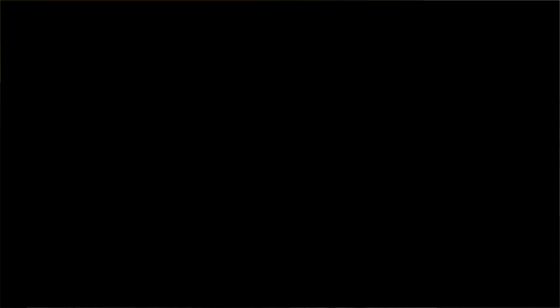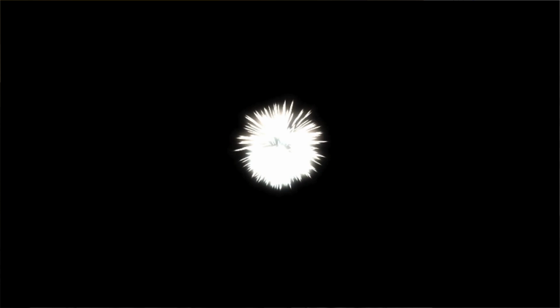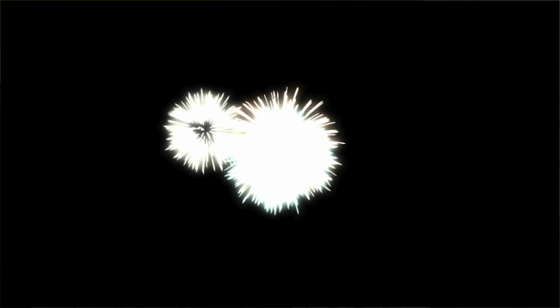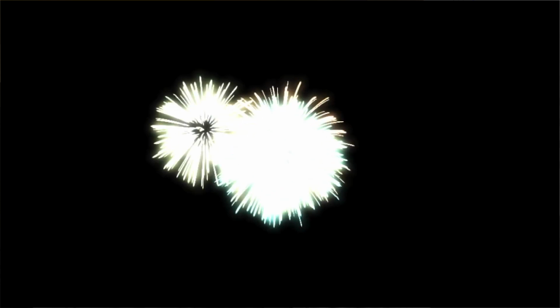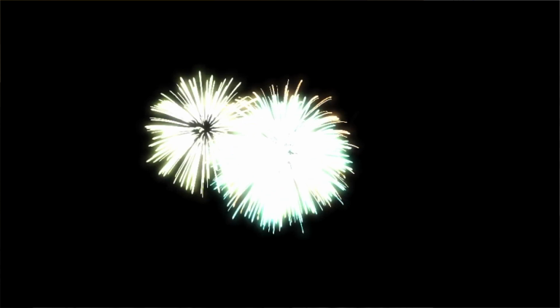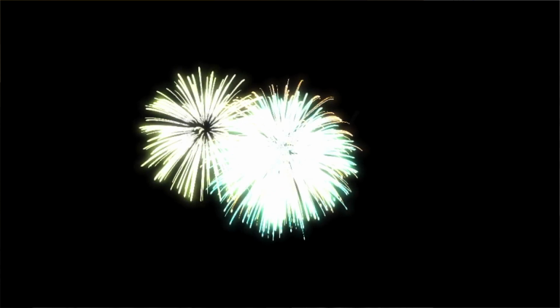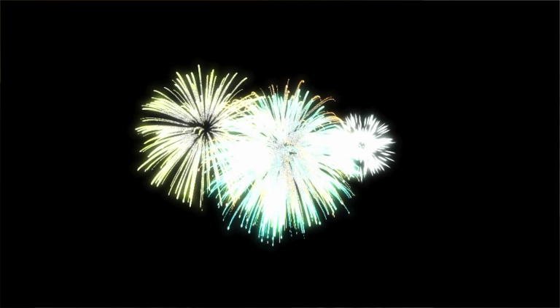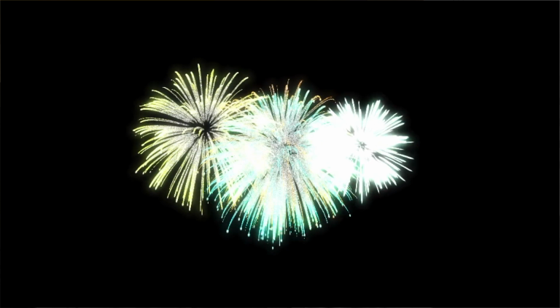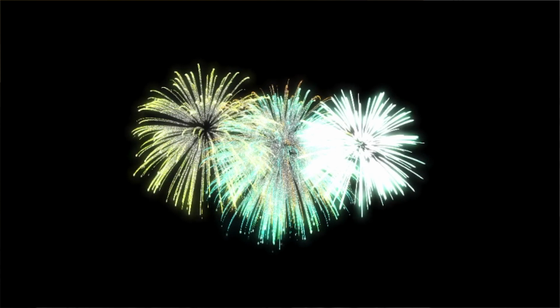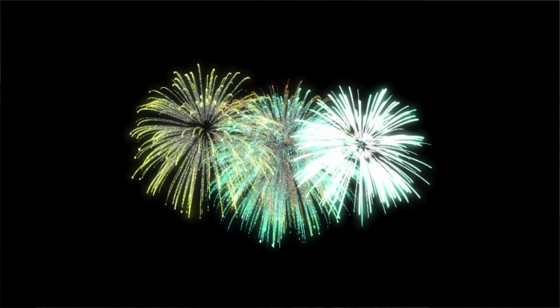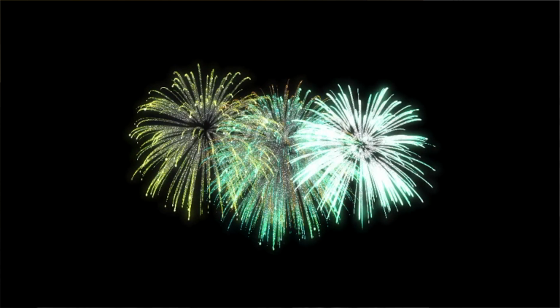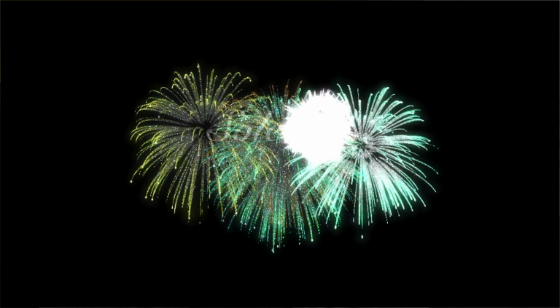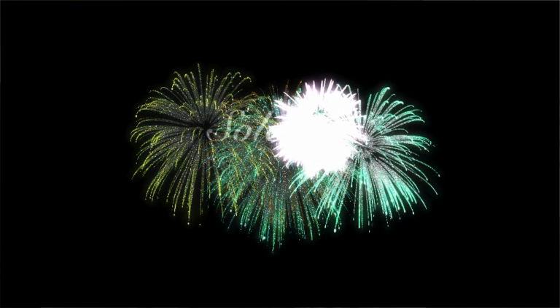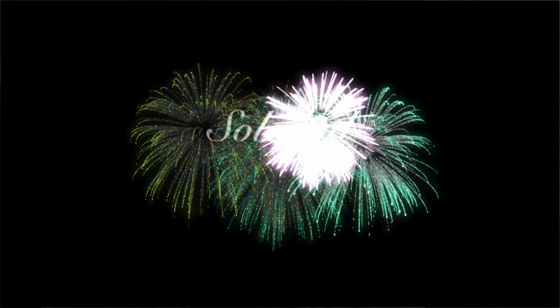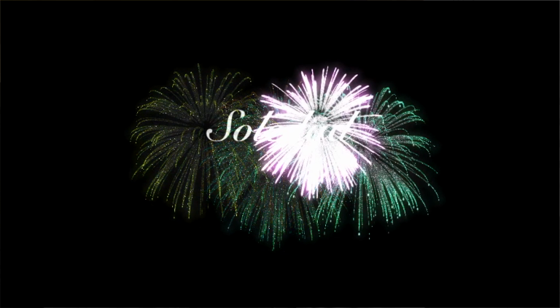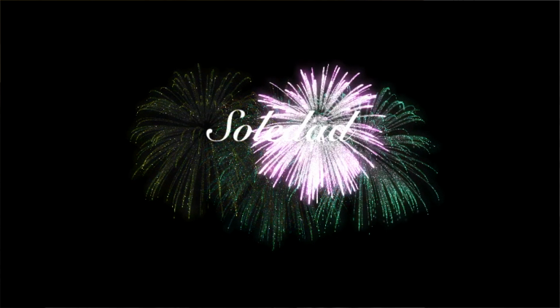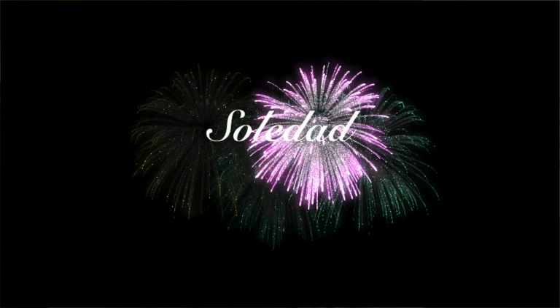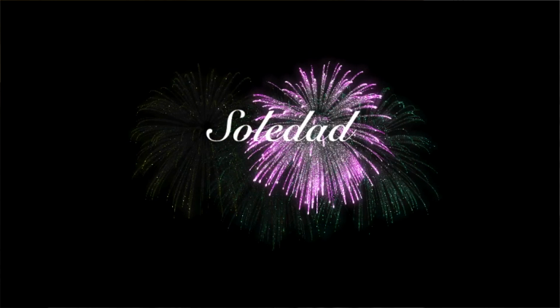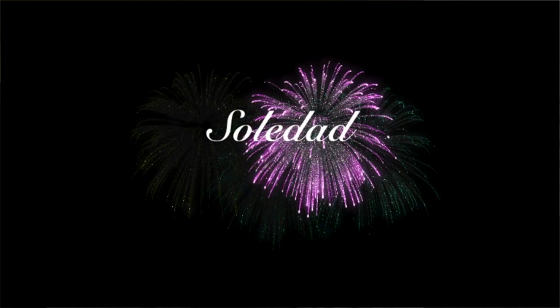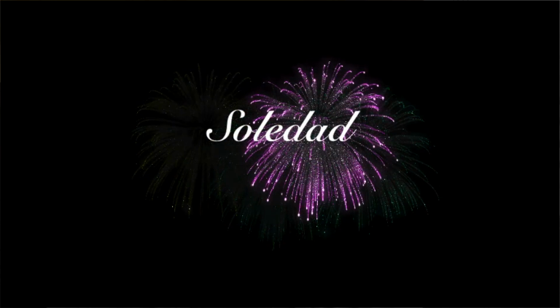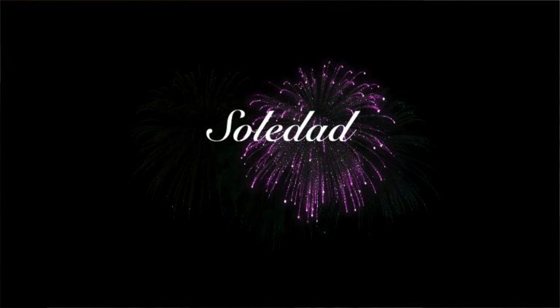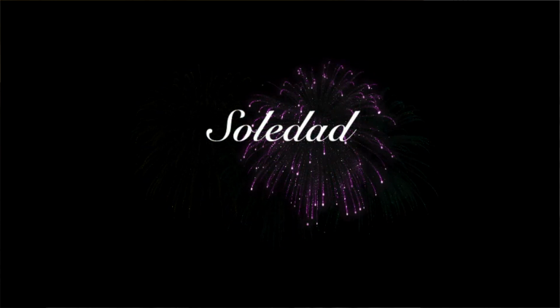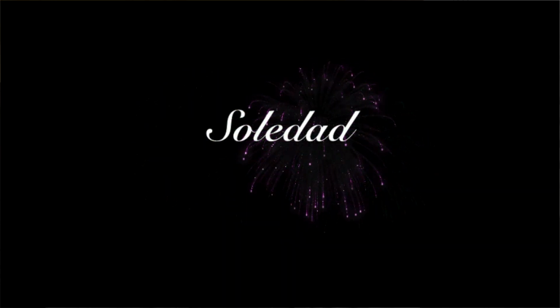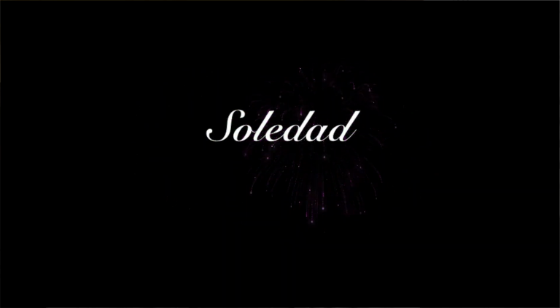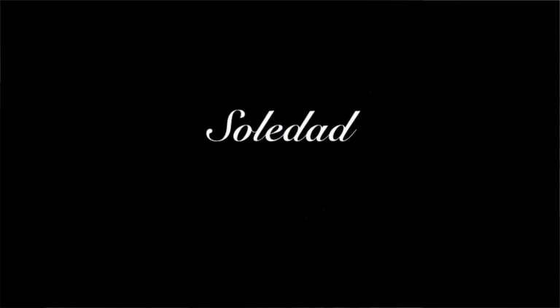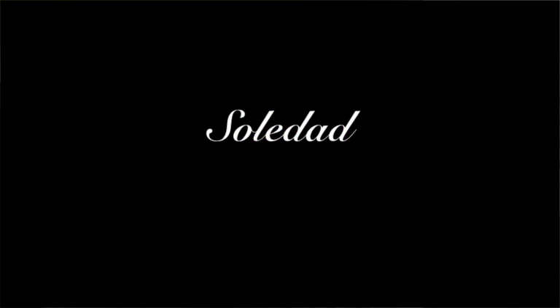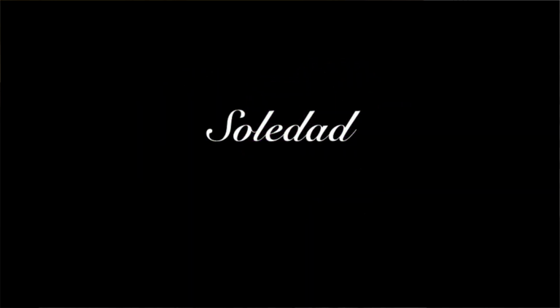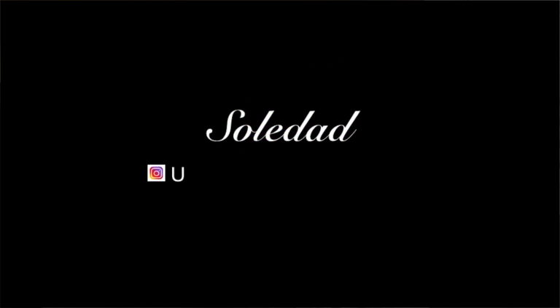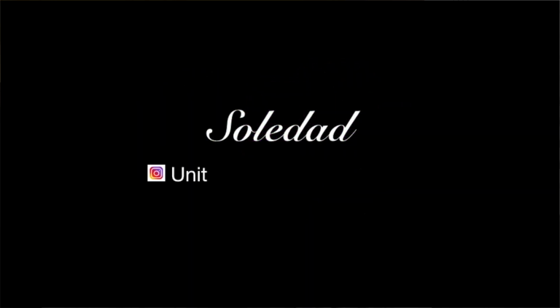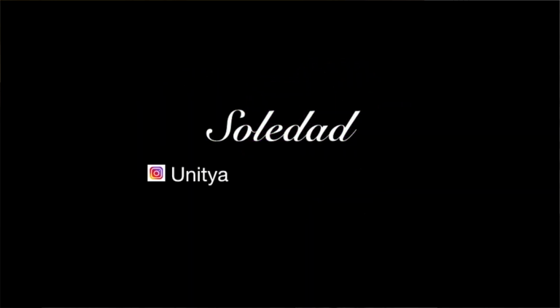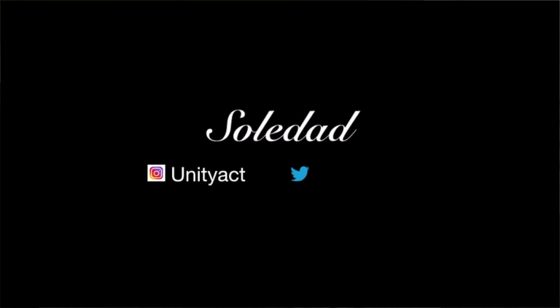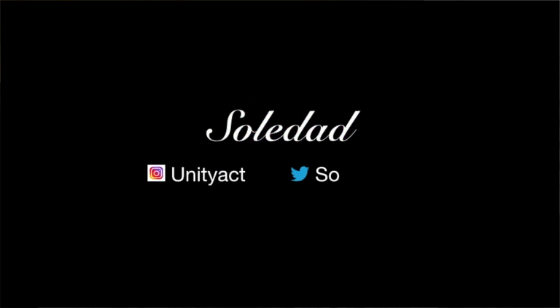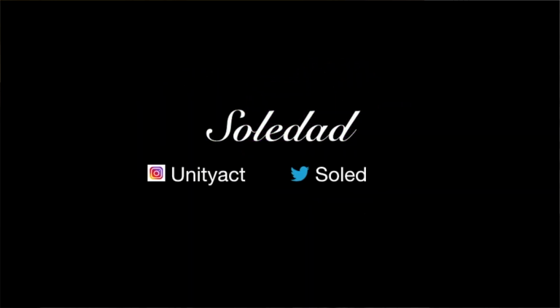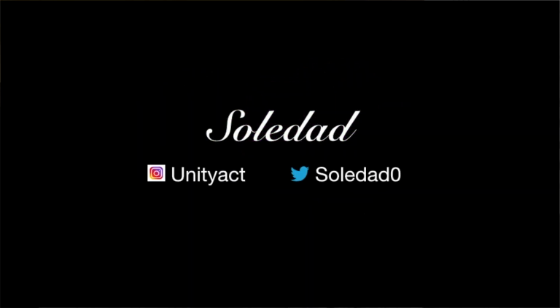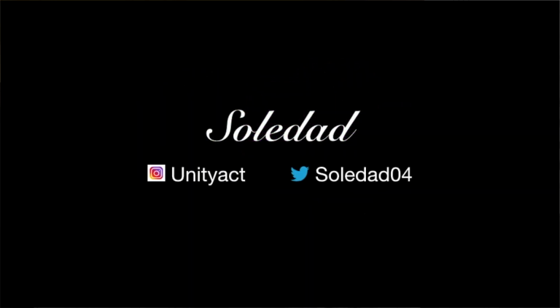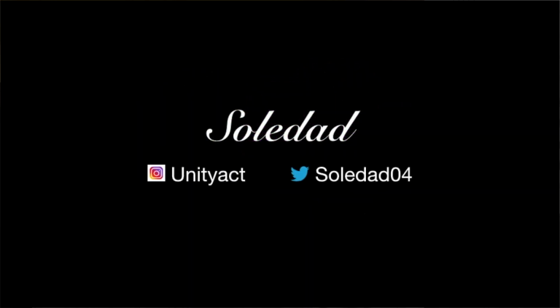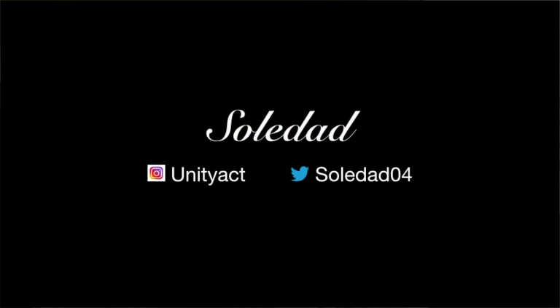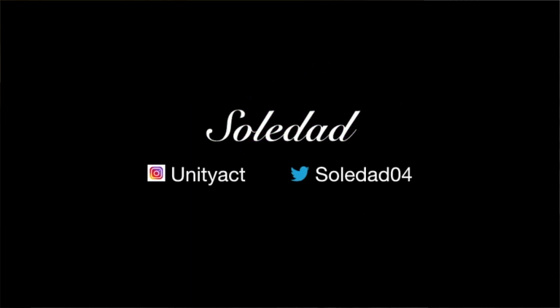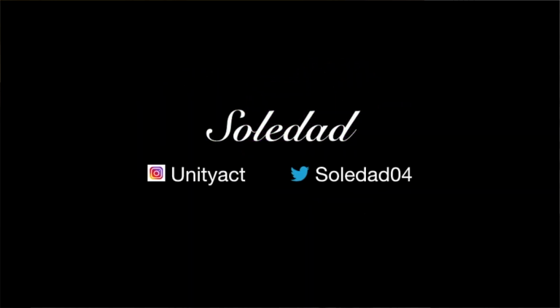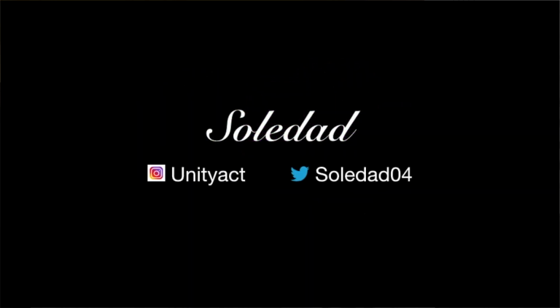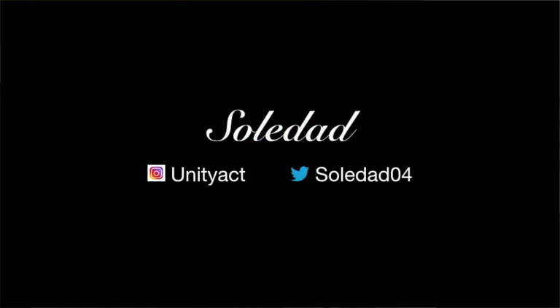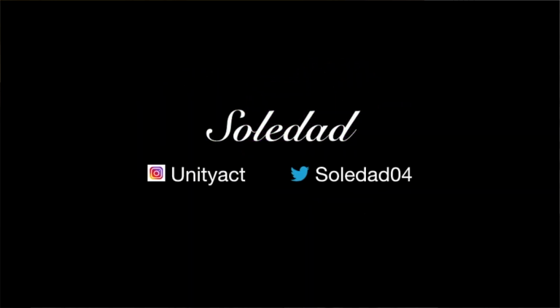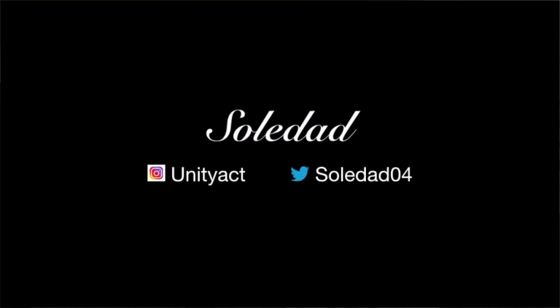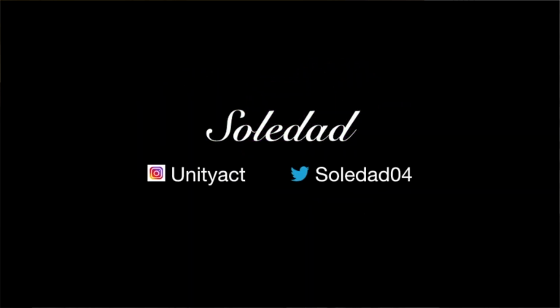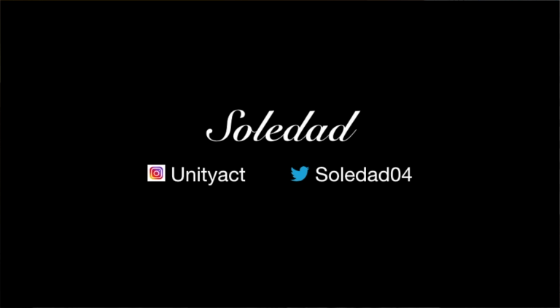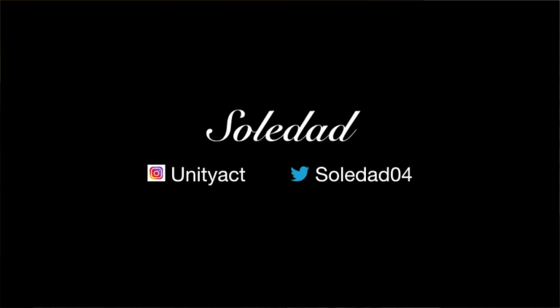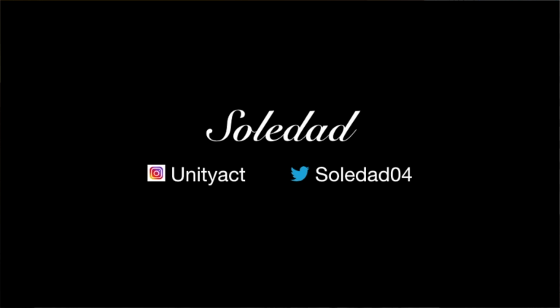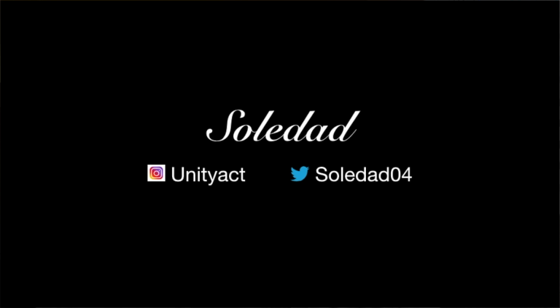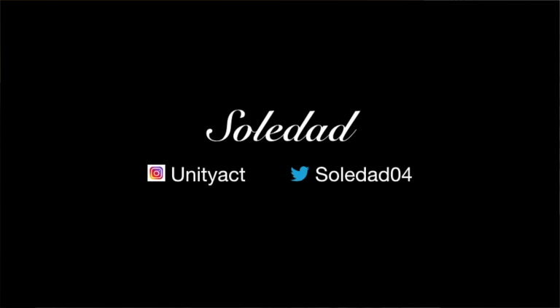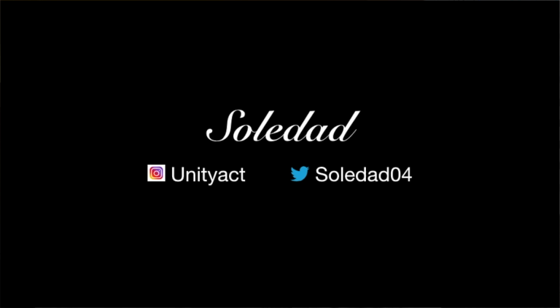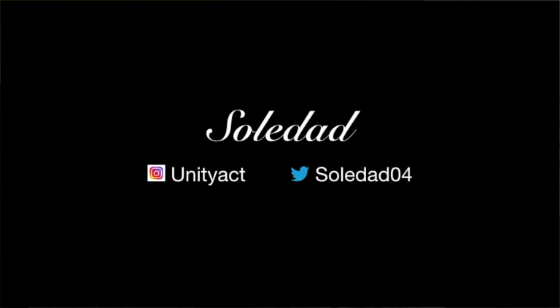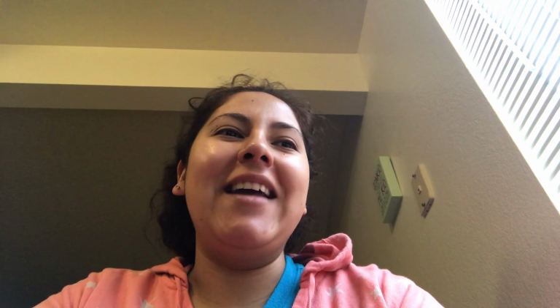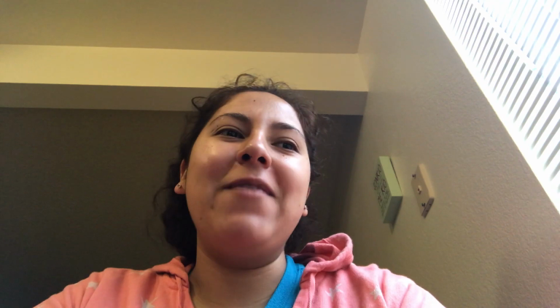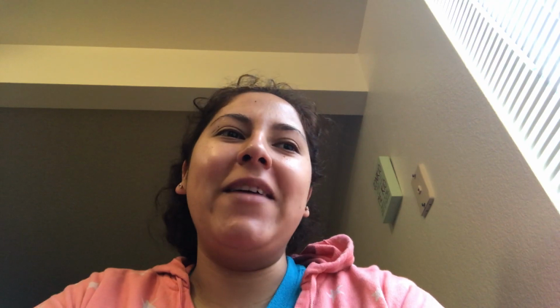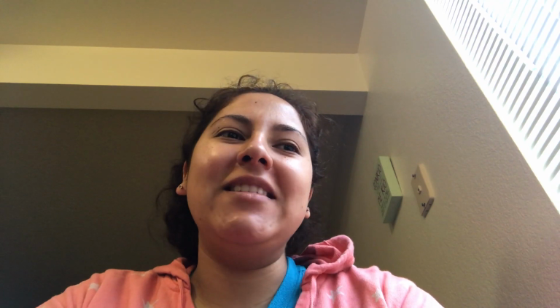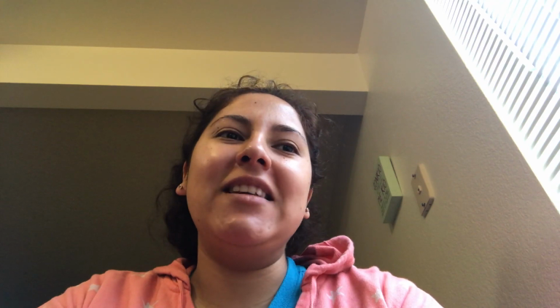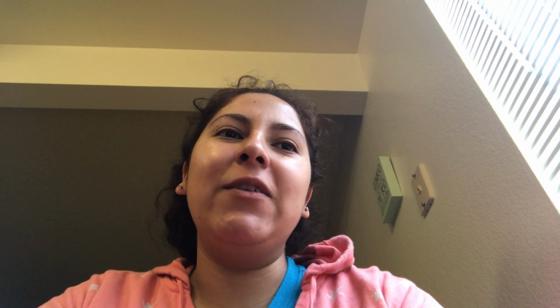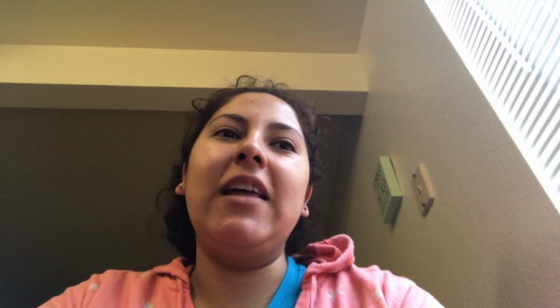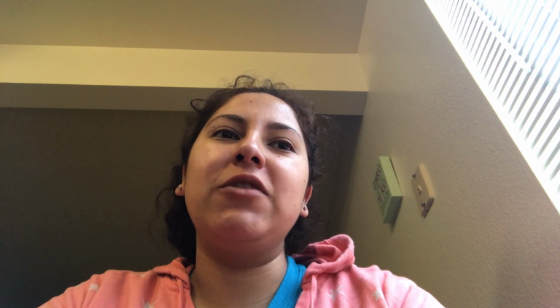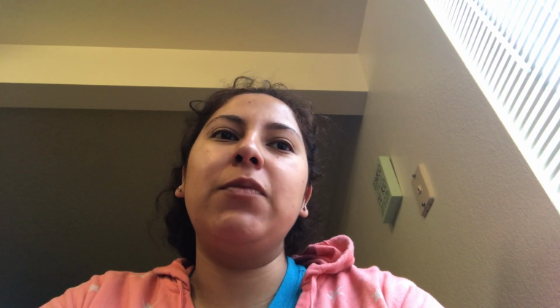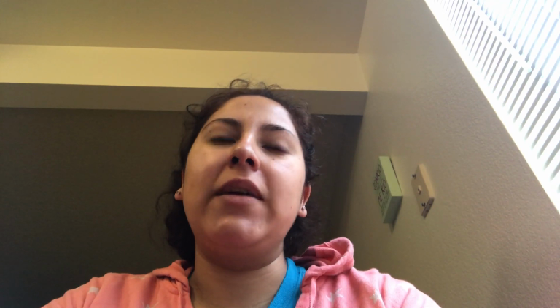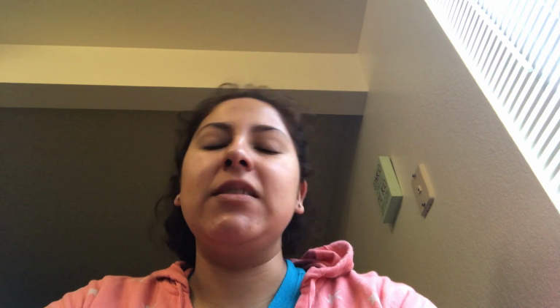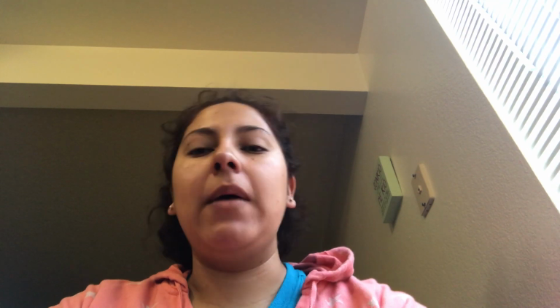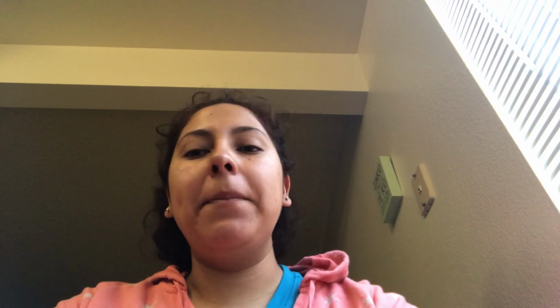Hi guys, welcome back to my channel. So today I am going to be doing a review on the Evenflo Airband Single Electric Breast Pump.